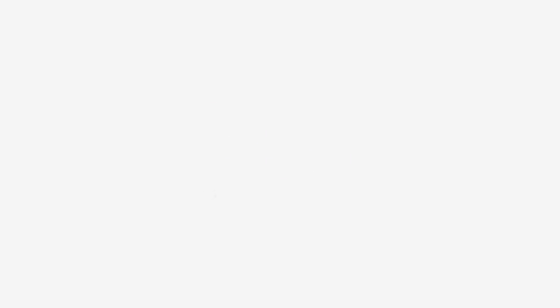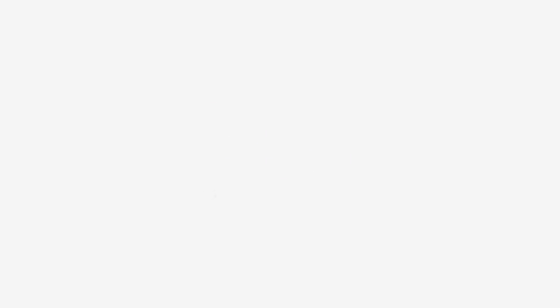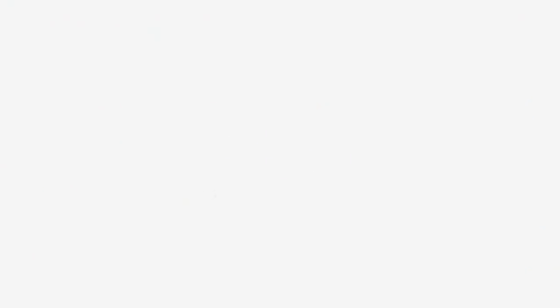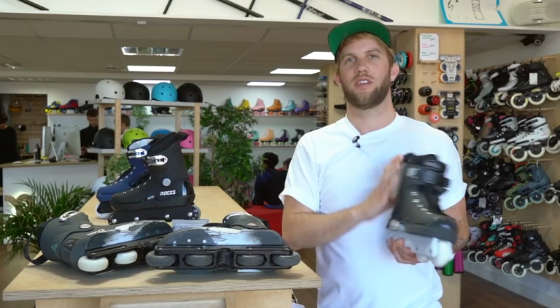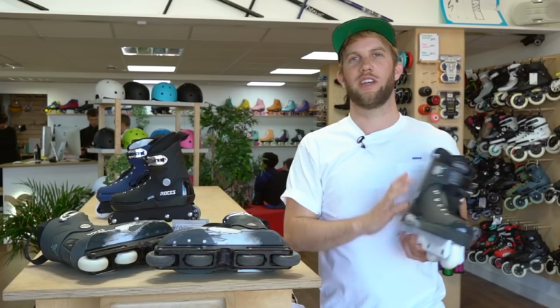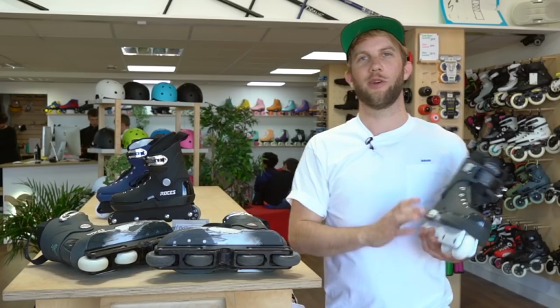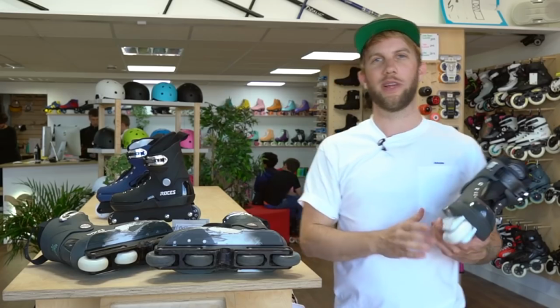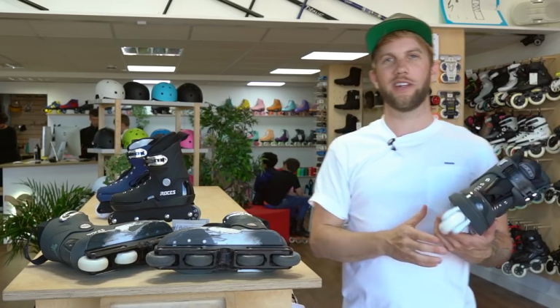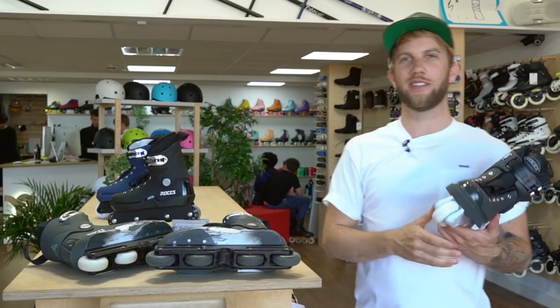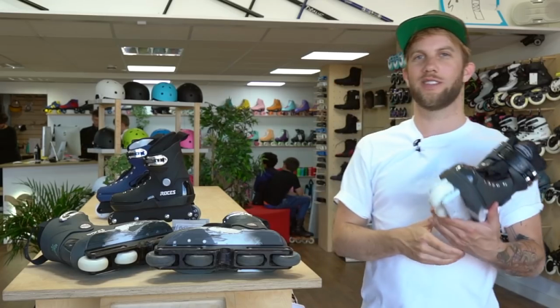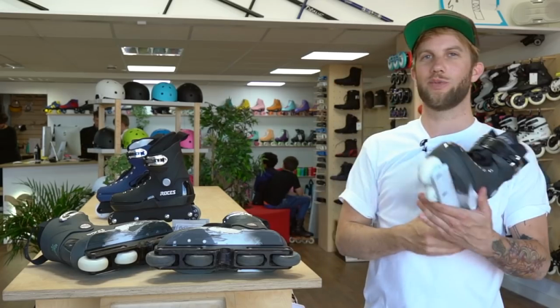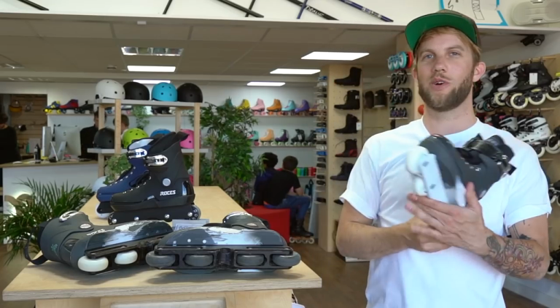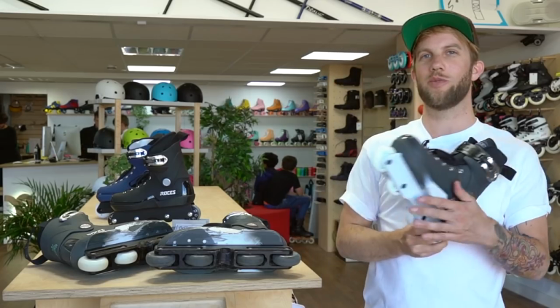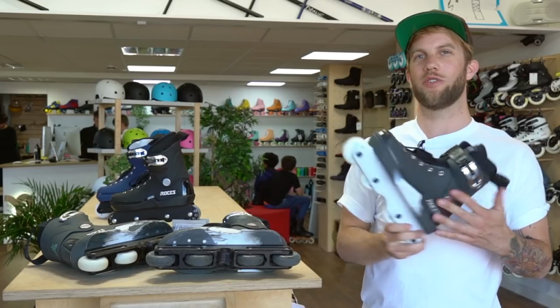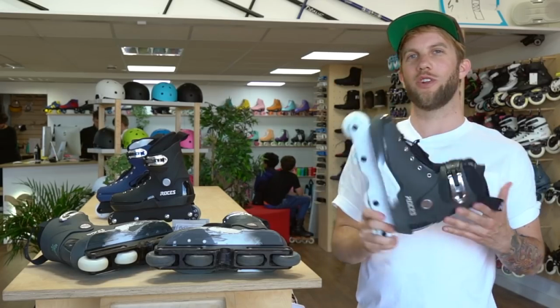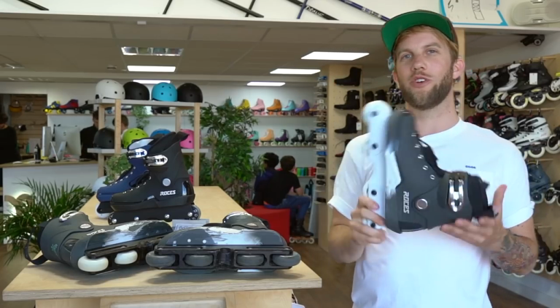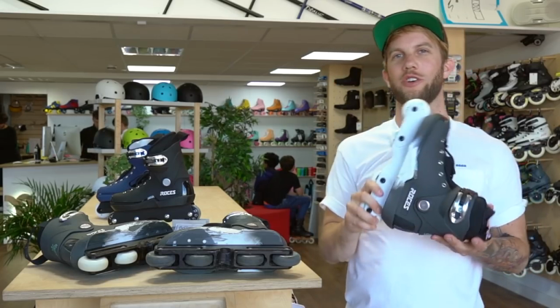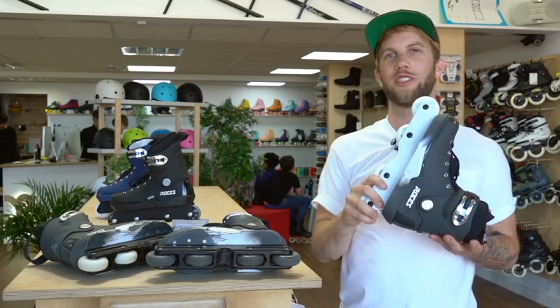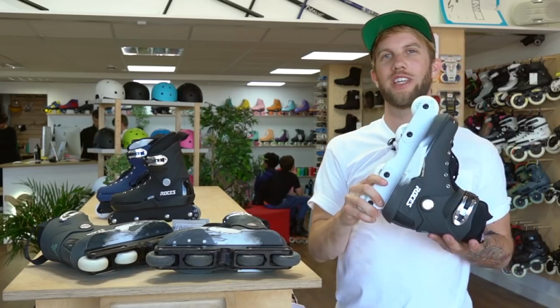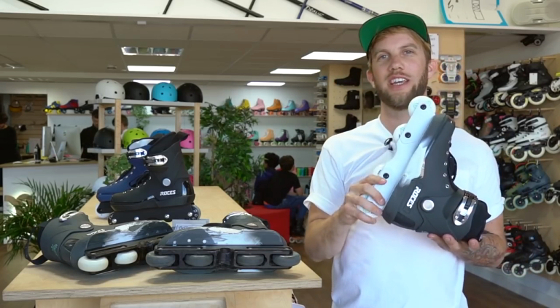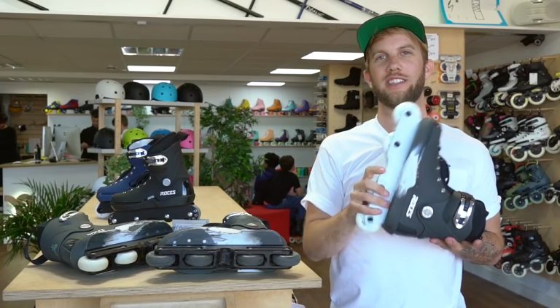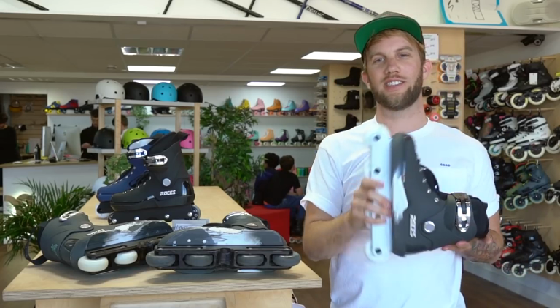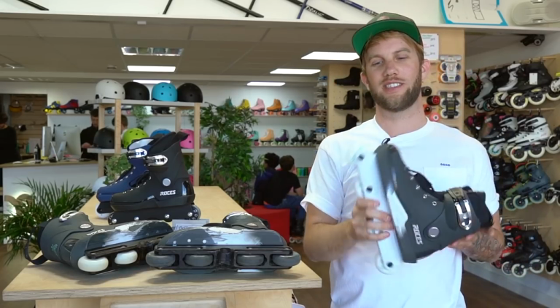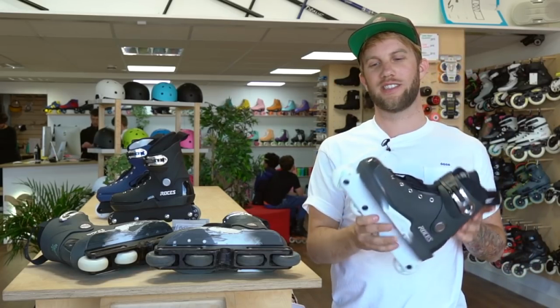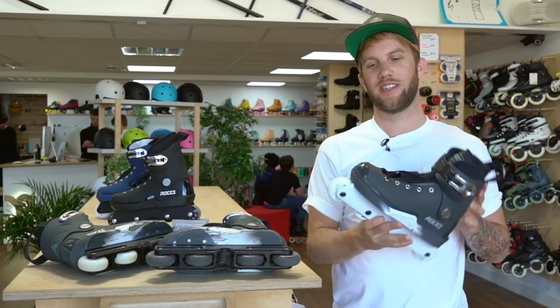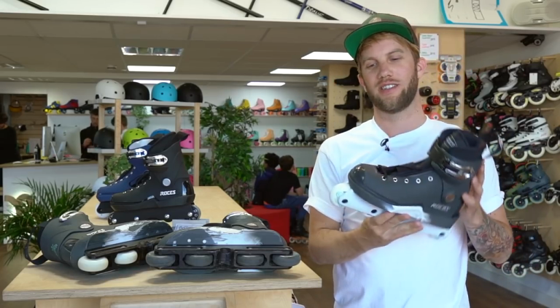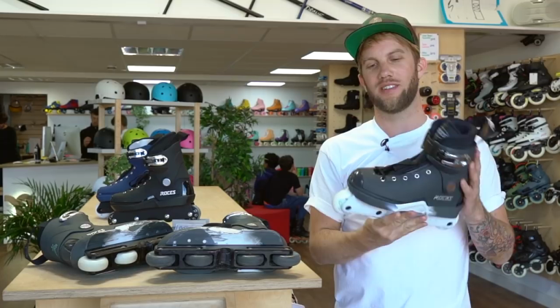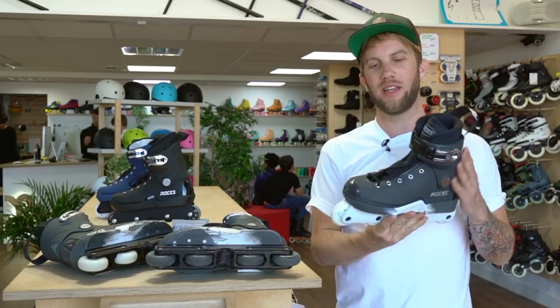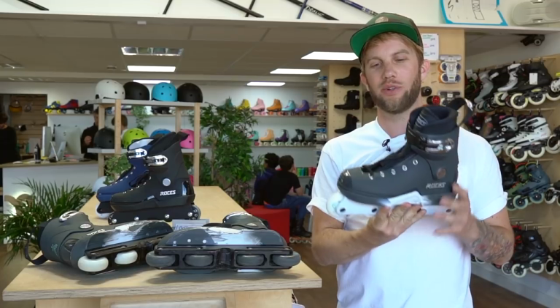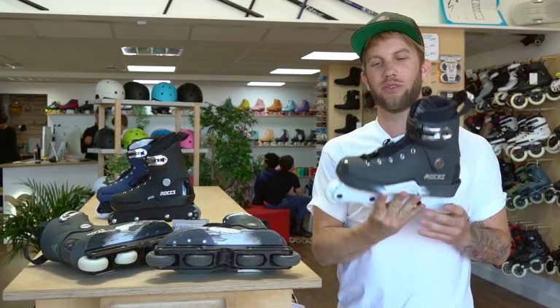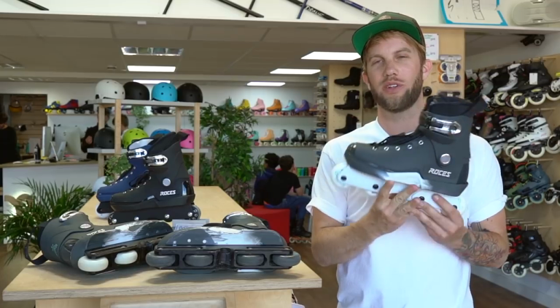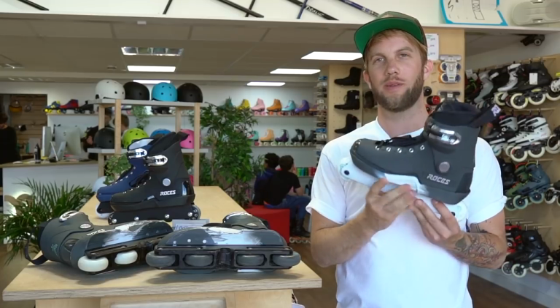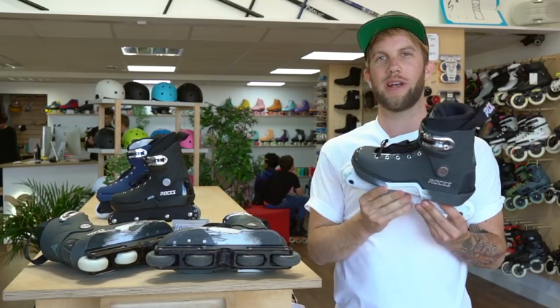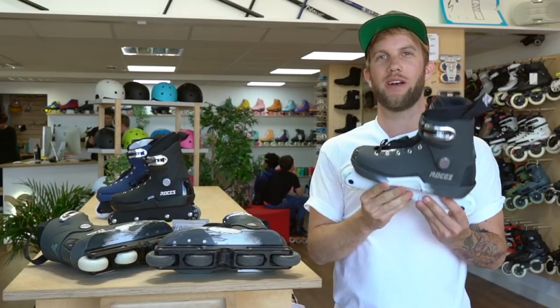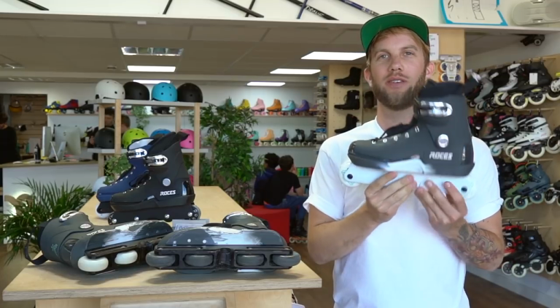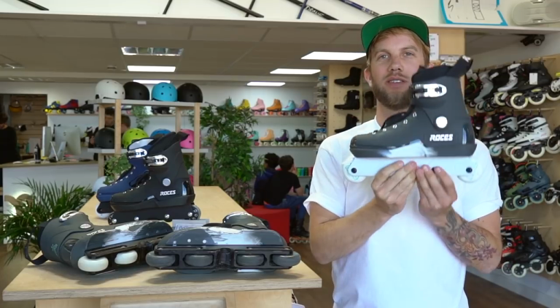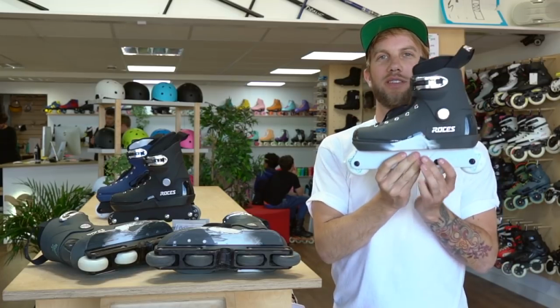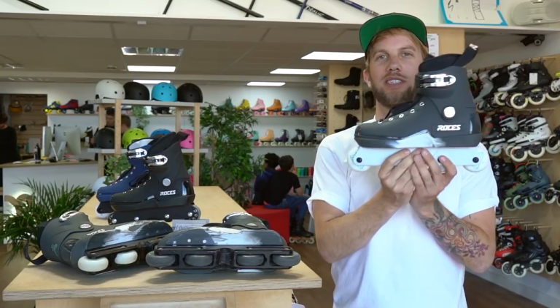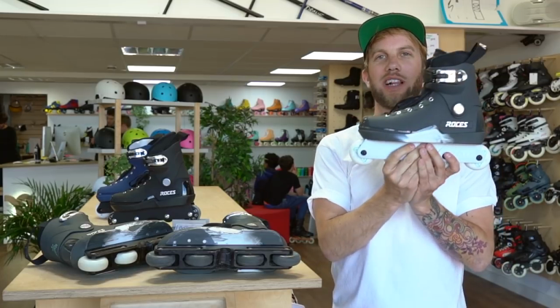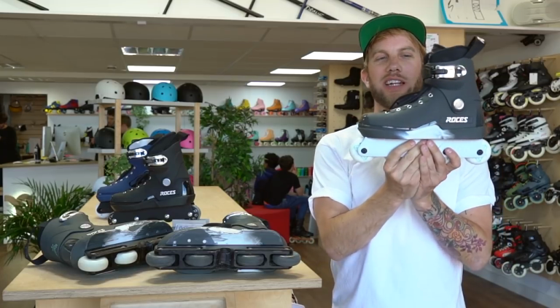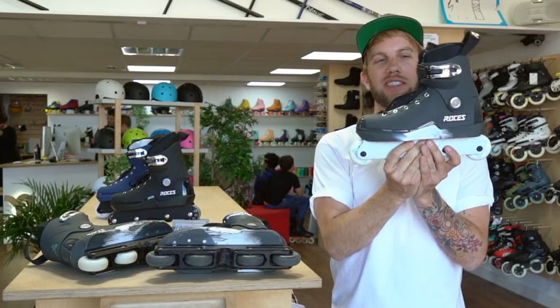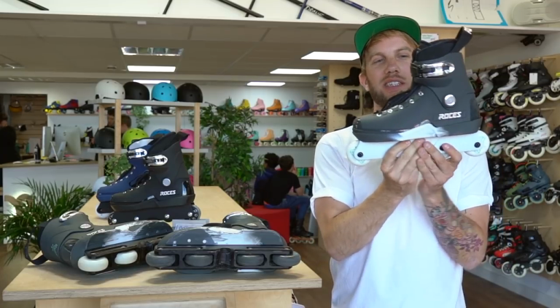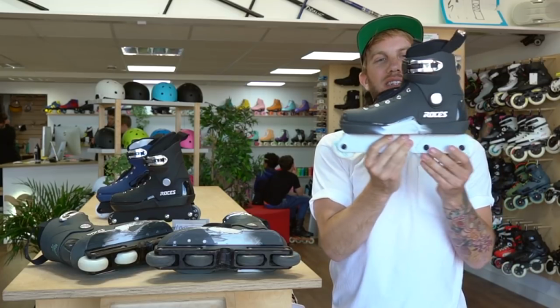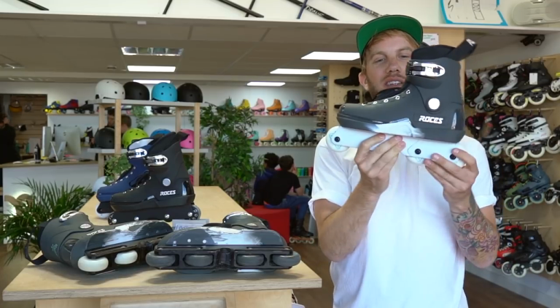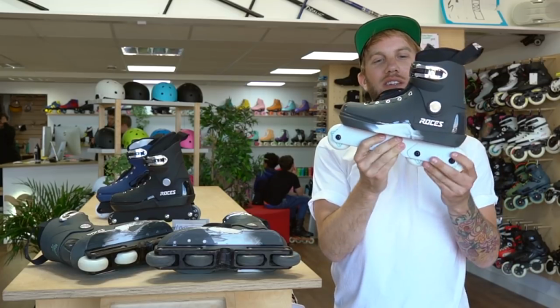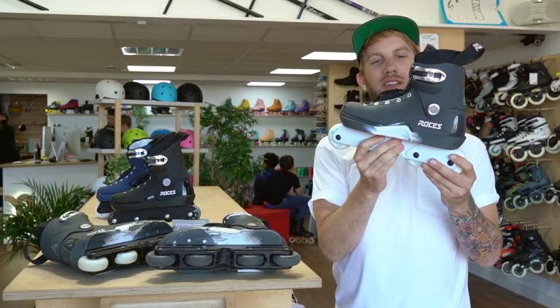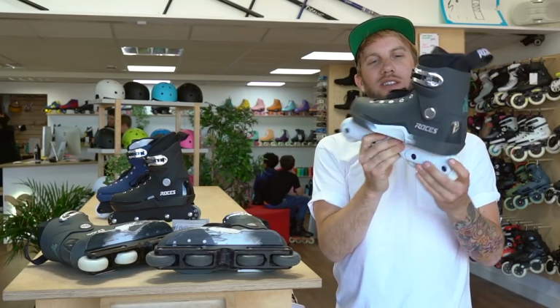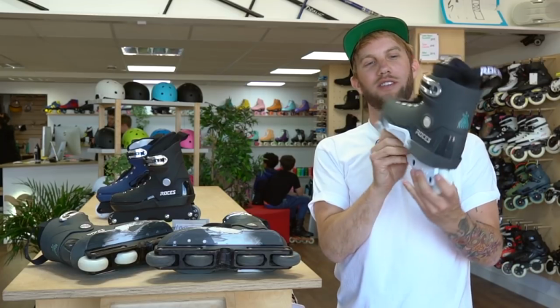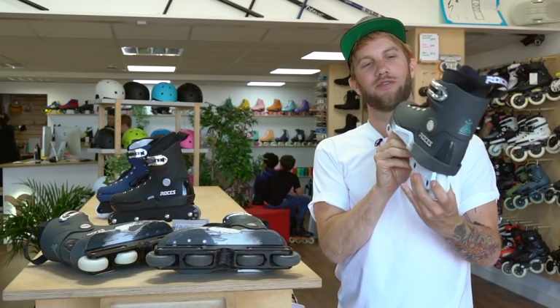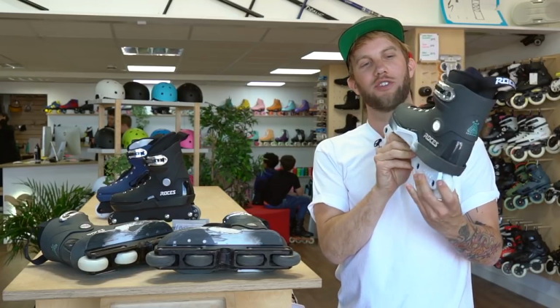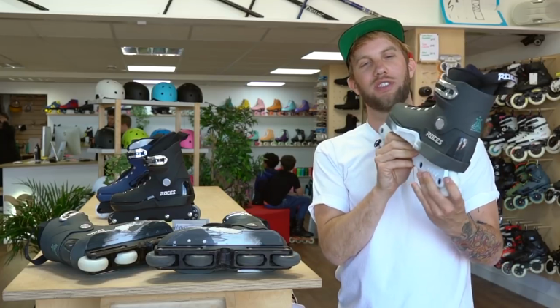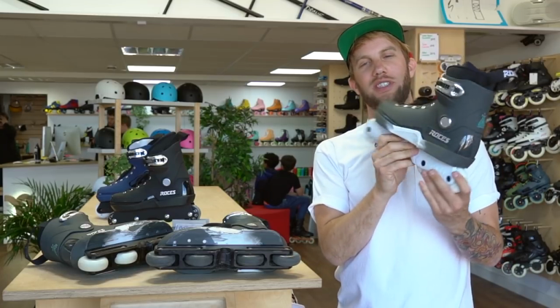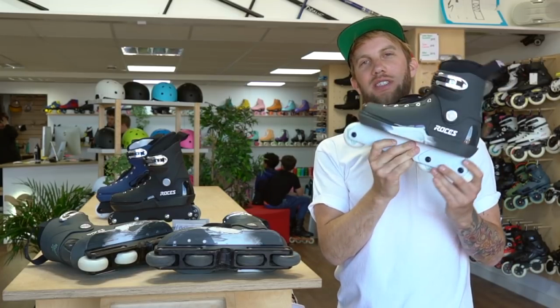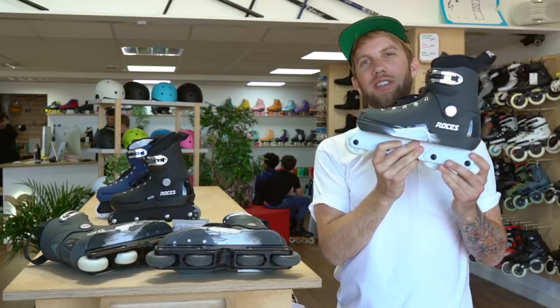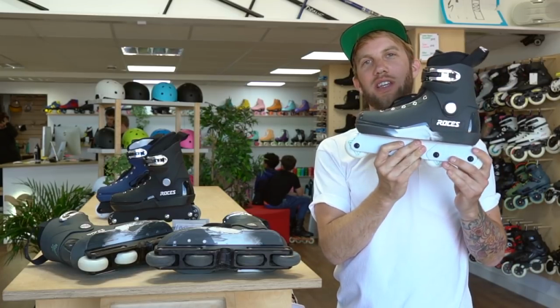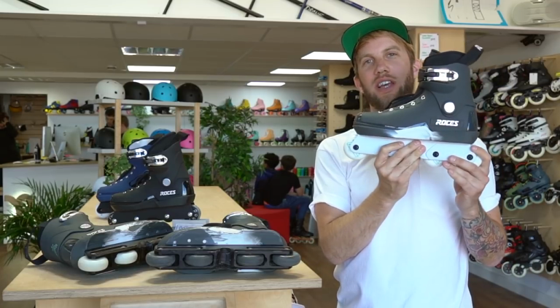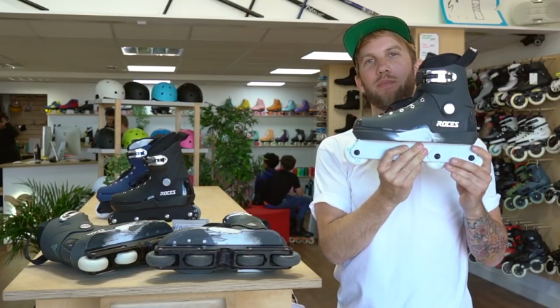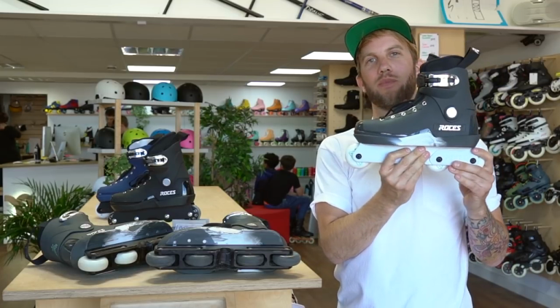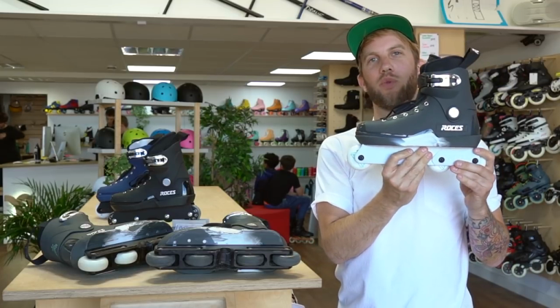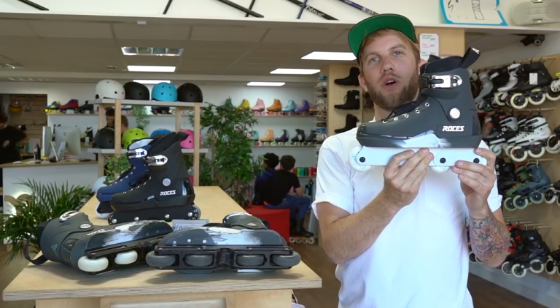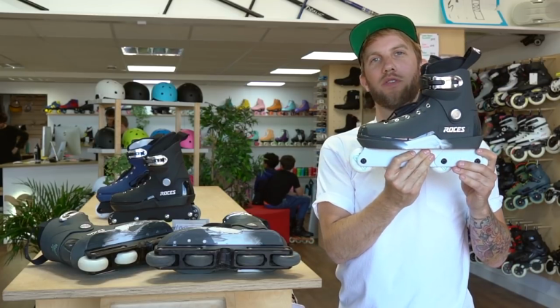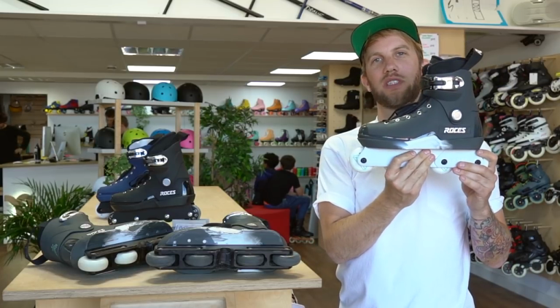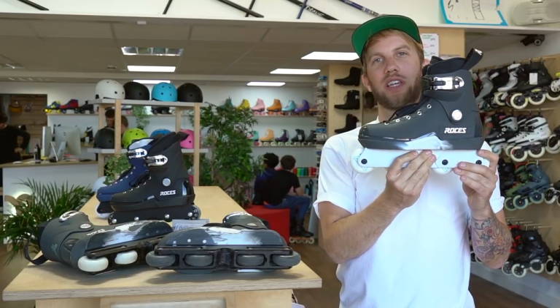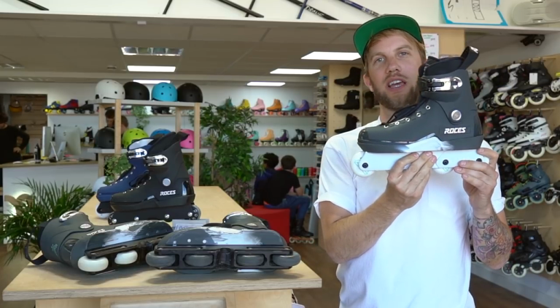Hello Bladers, welcome to Loco Skates. Today we're talking about this classic, the Roces M12 skate.